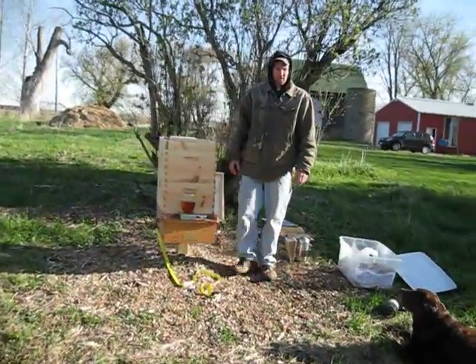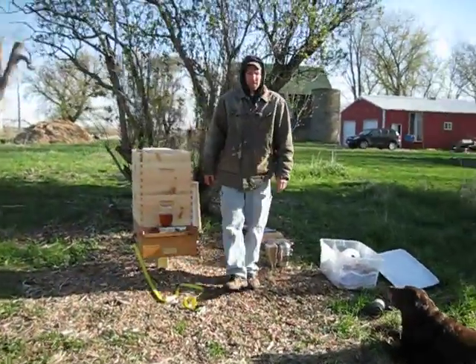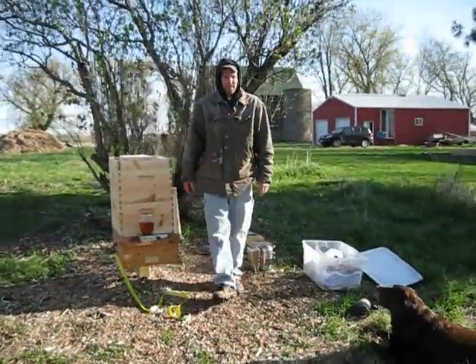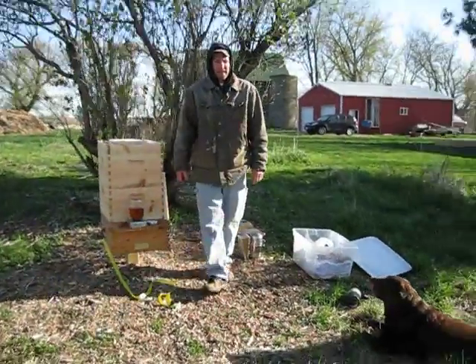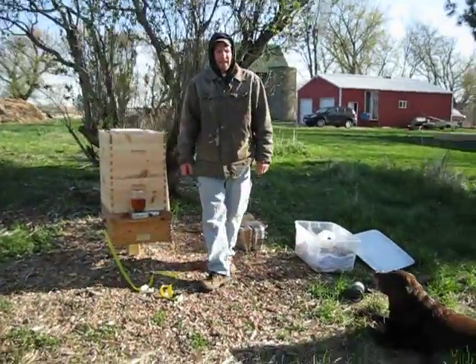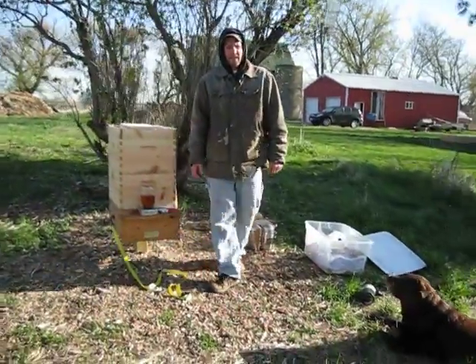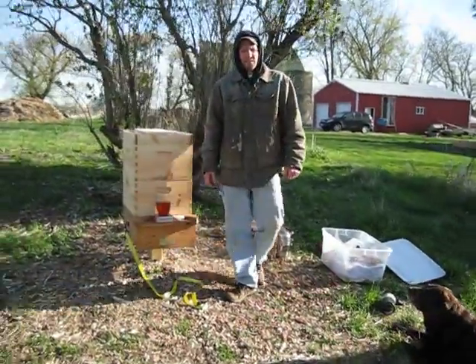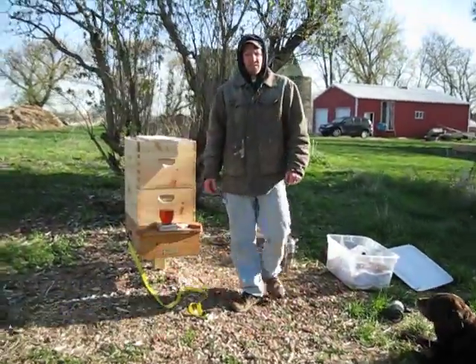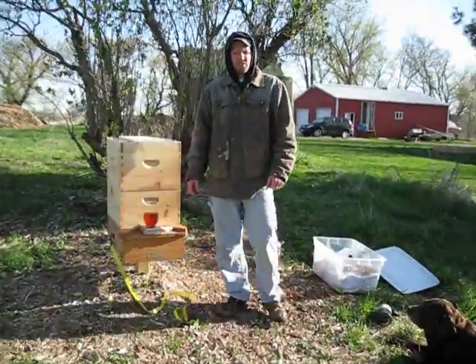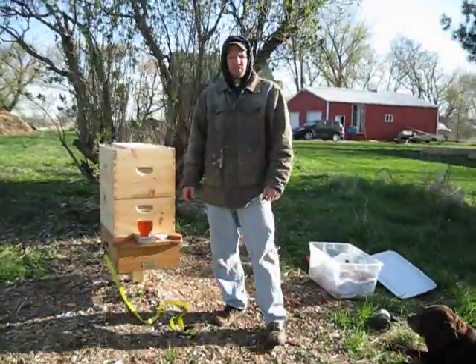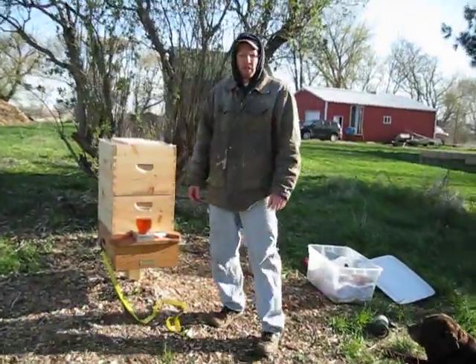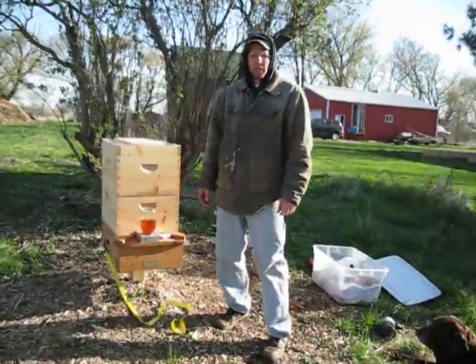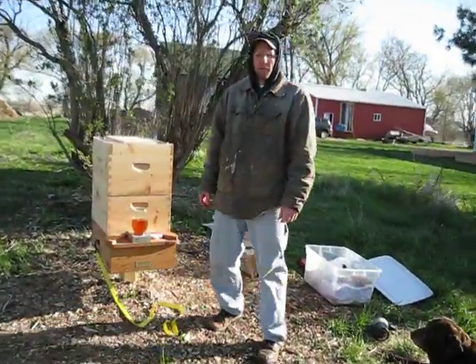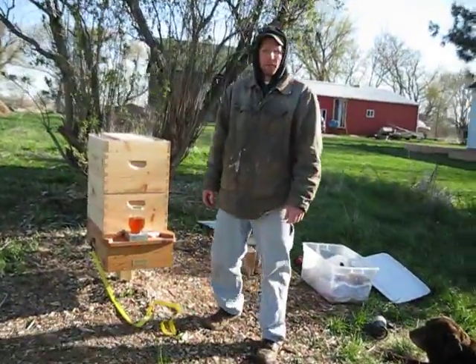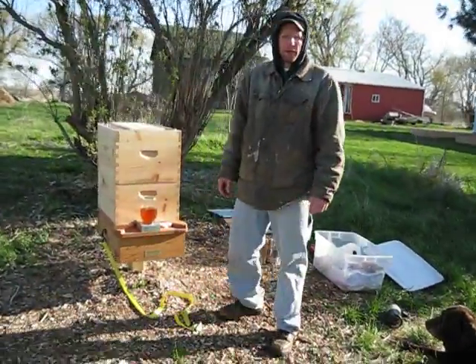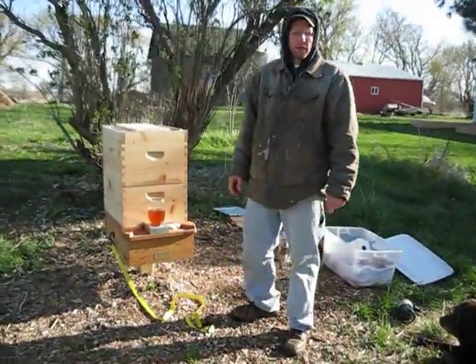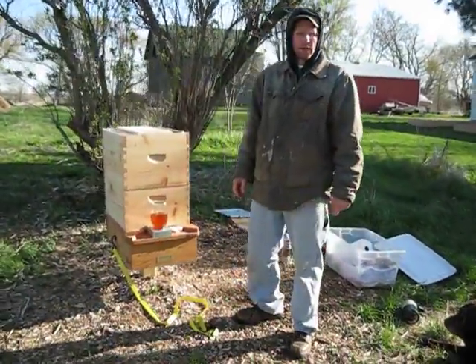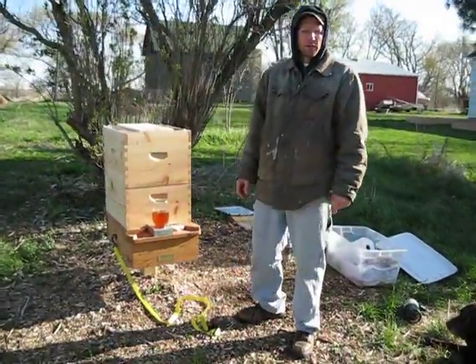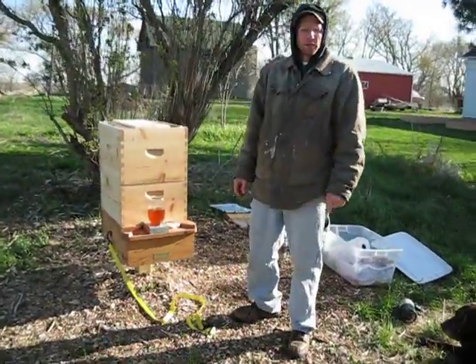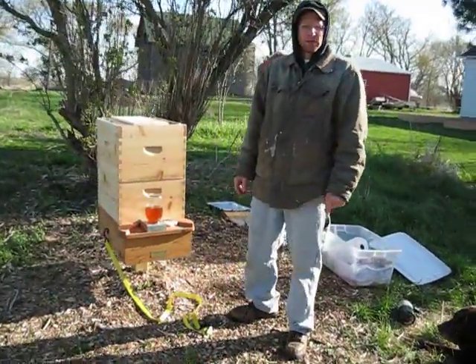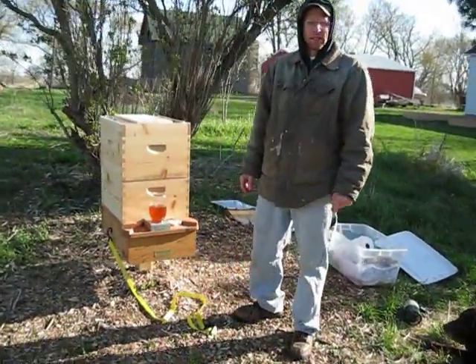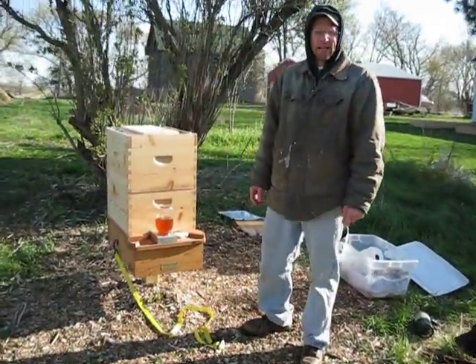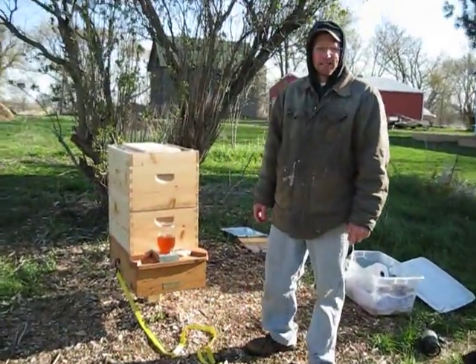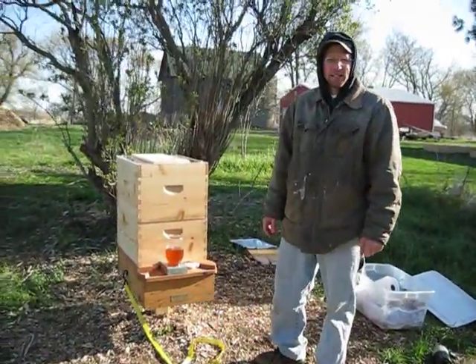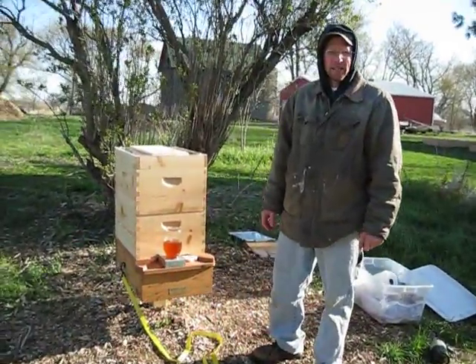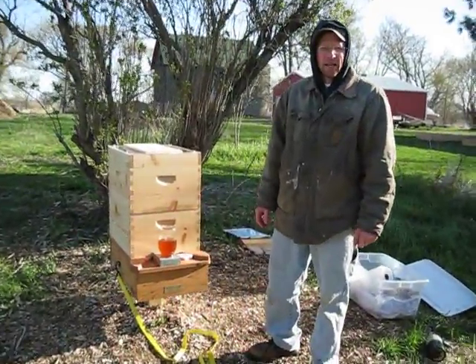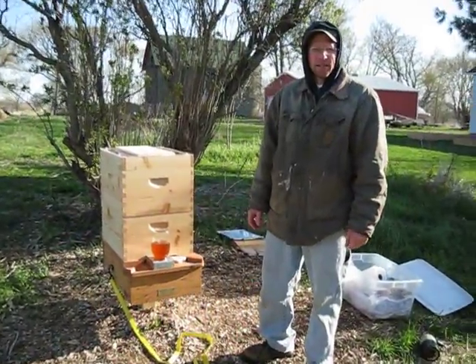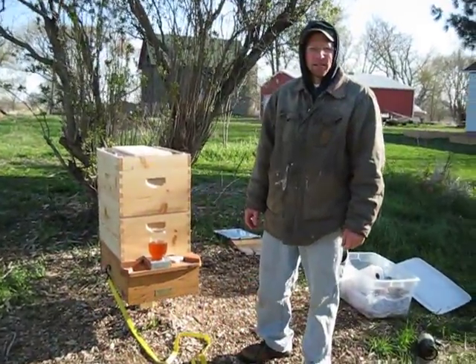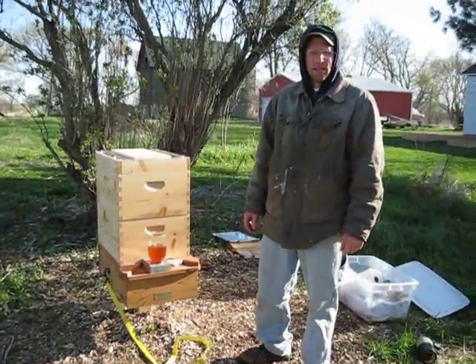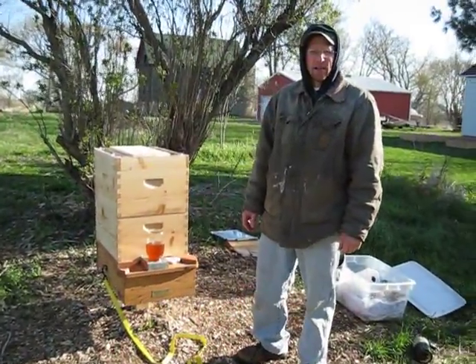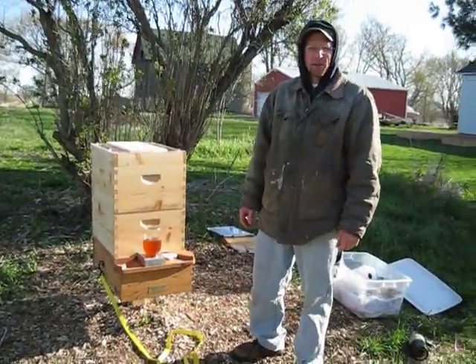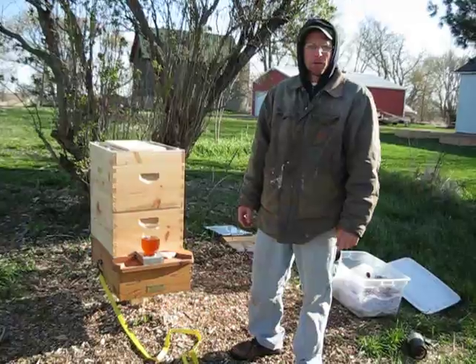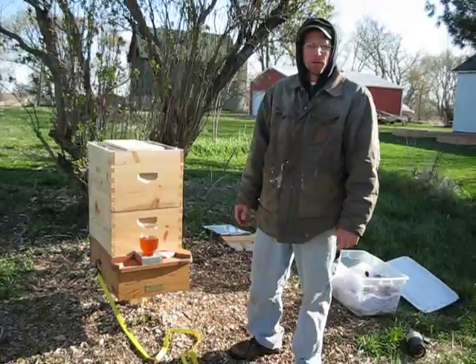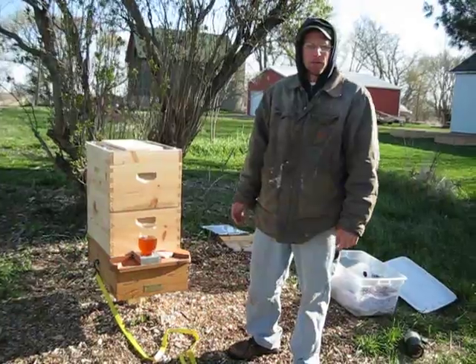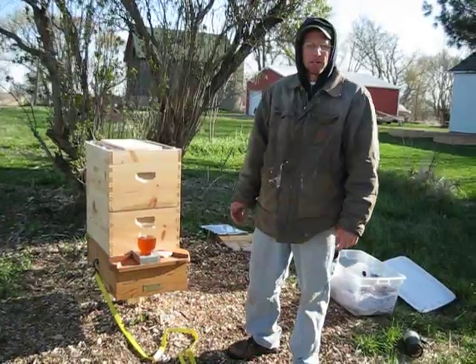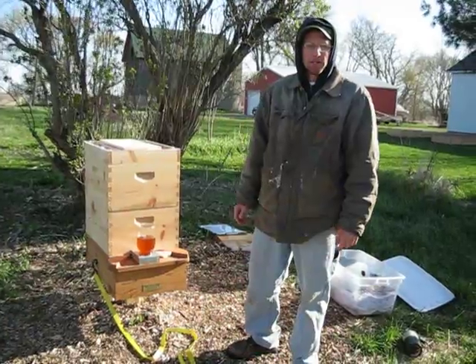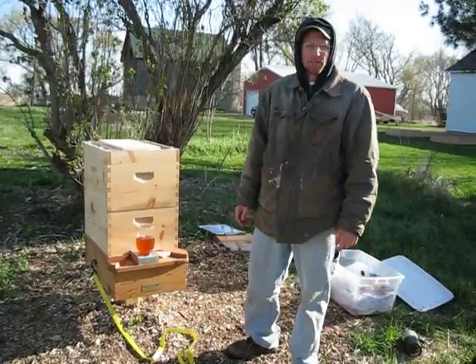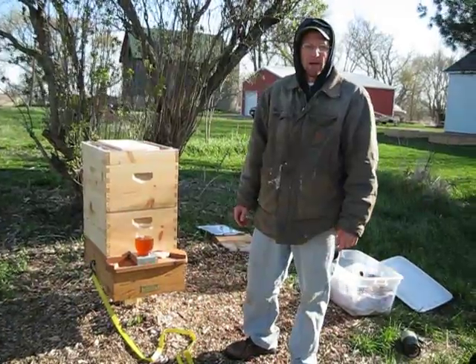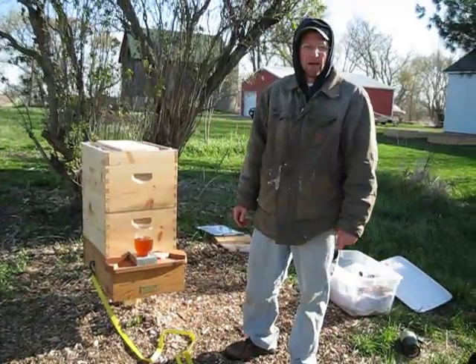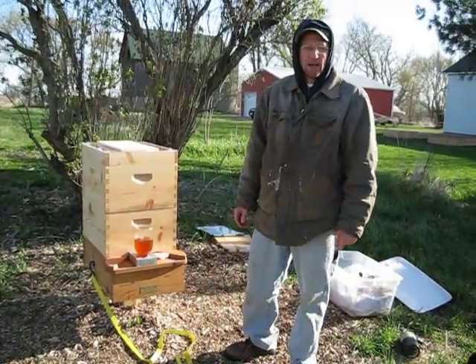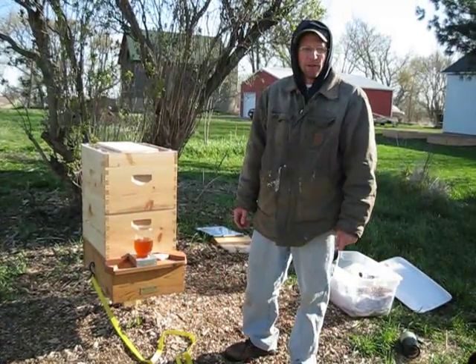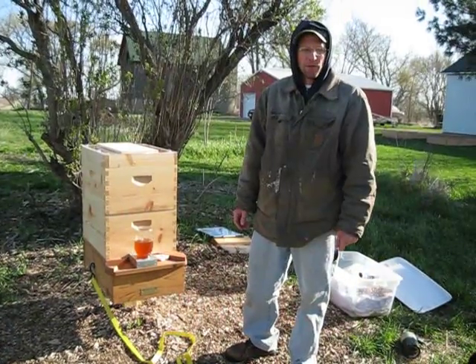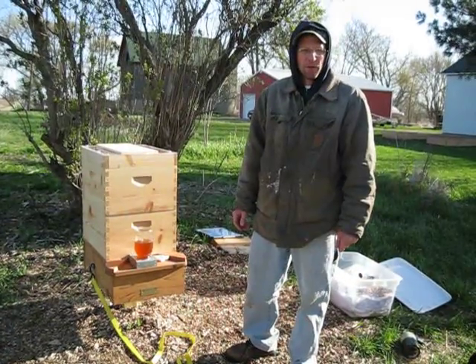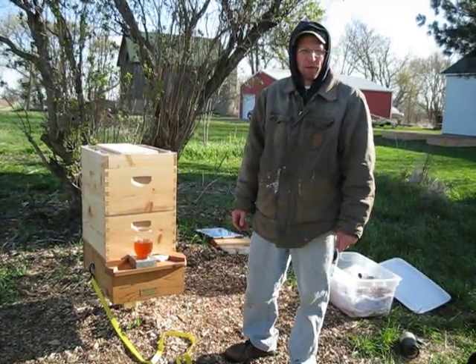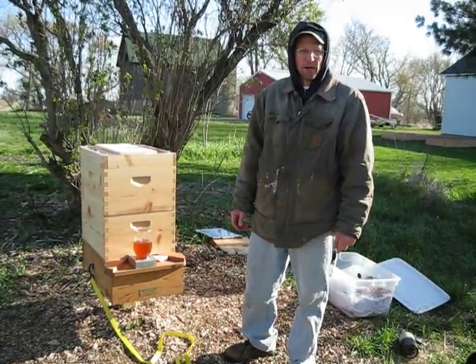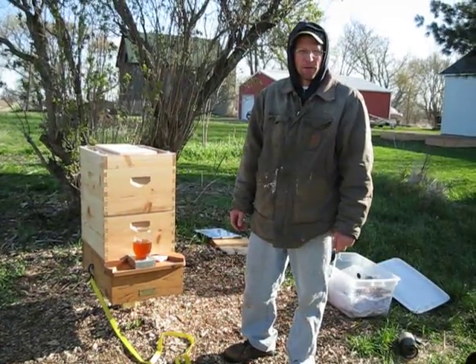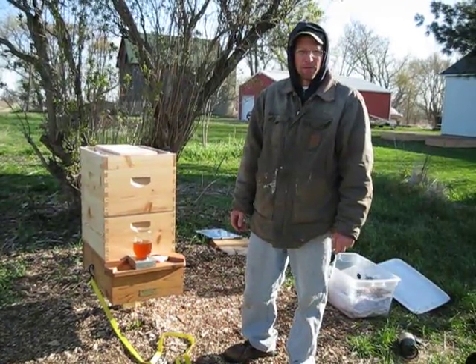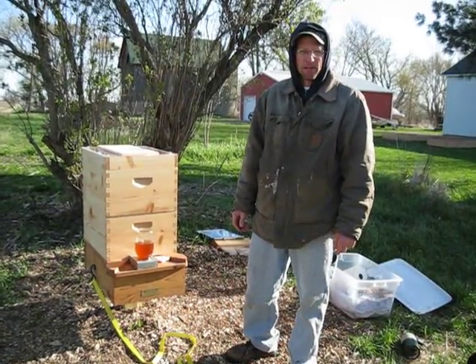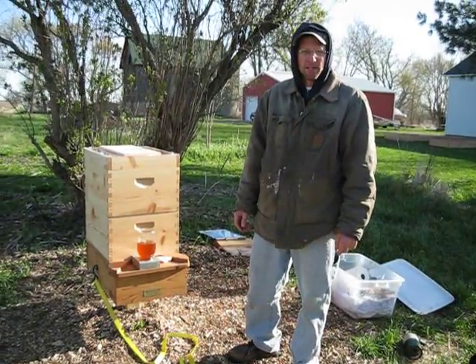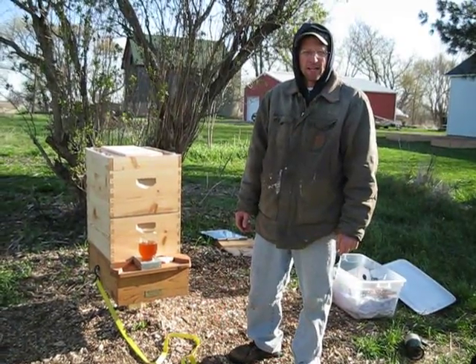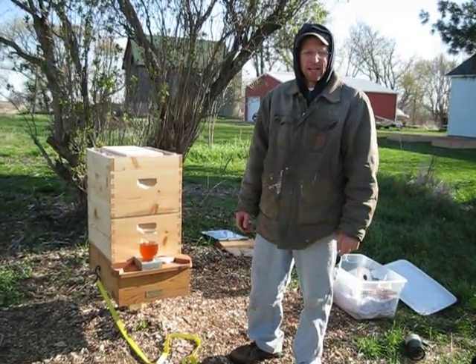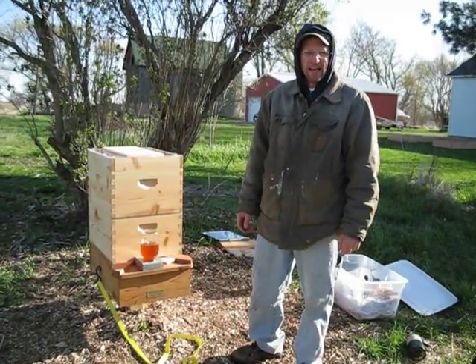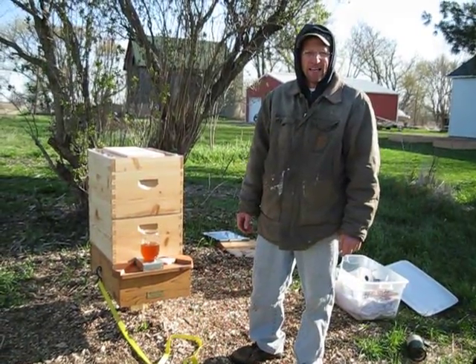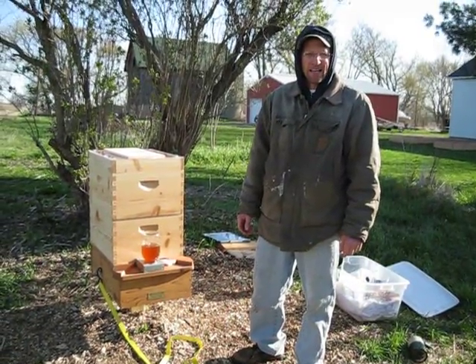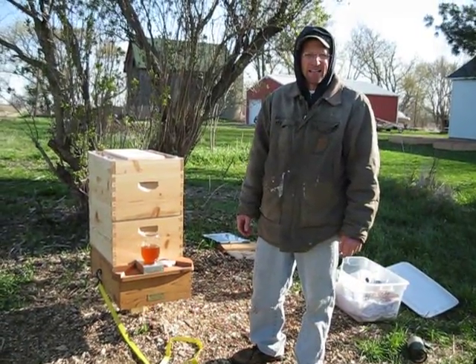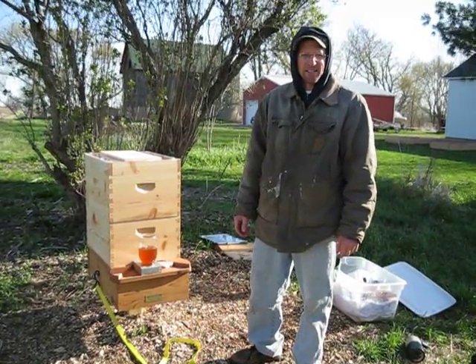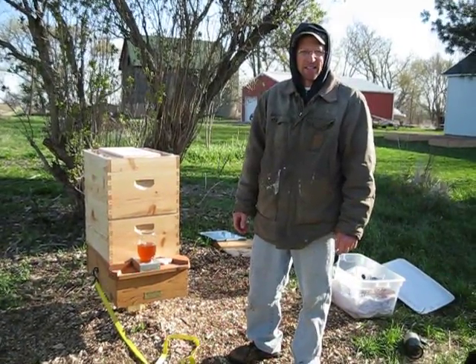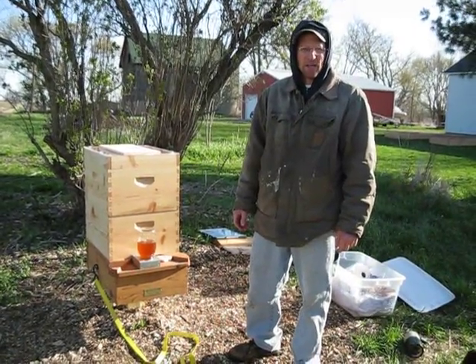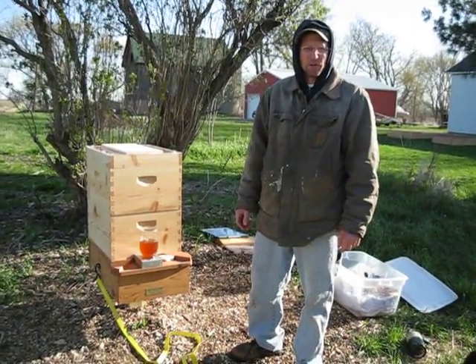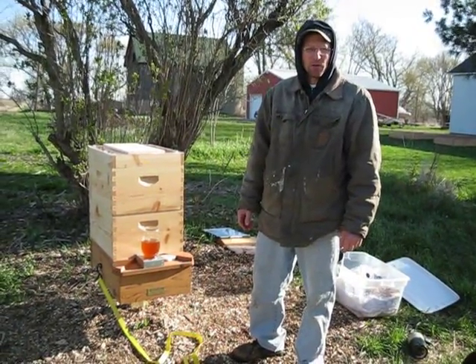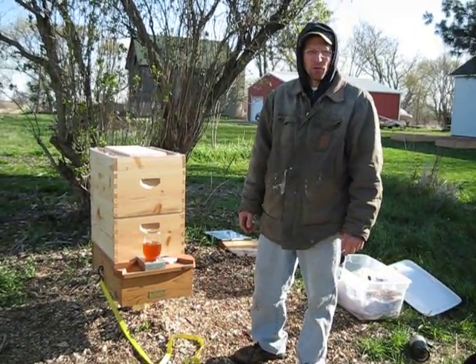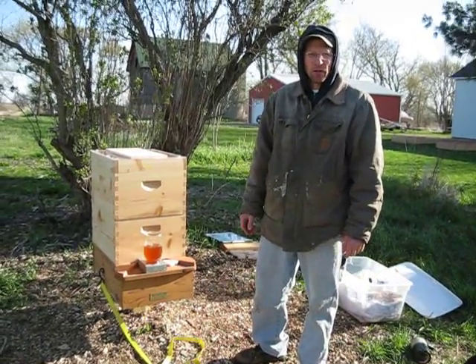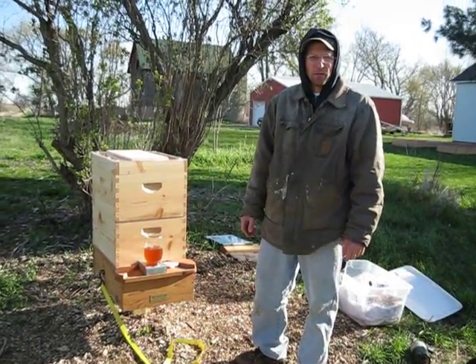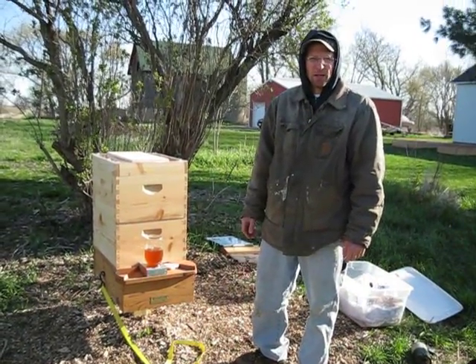Hey guys, this is Jeff up here in Clinton, Wisconsin again. Today I'm going to be releasing my three pounds of bees that I got last night with the queen bee.